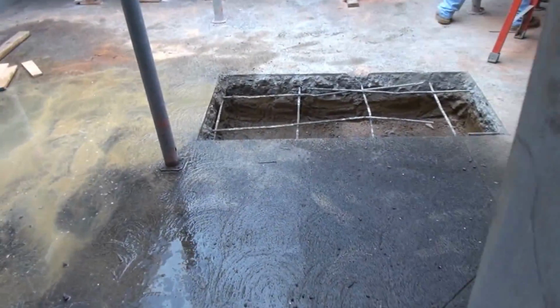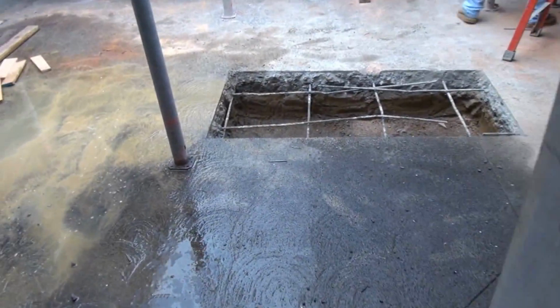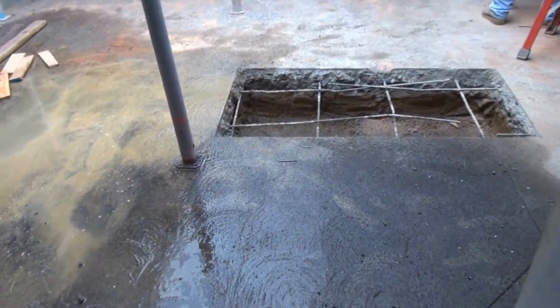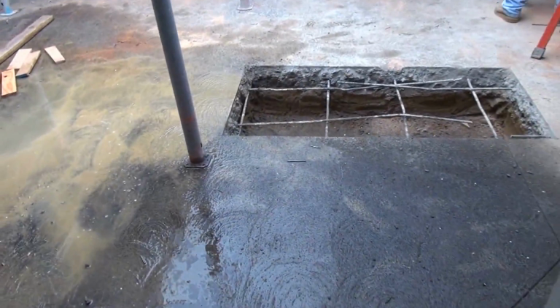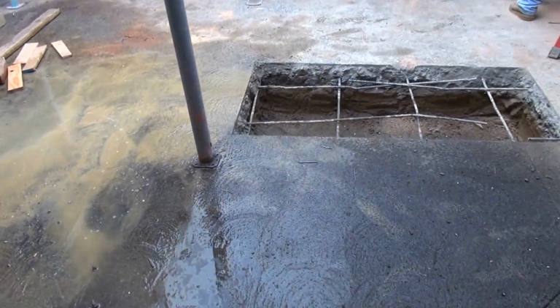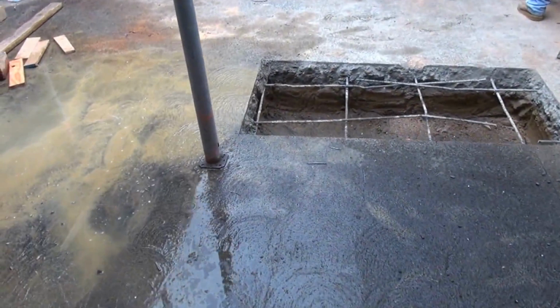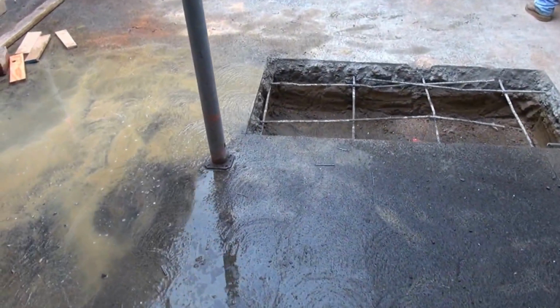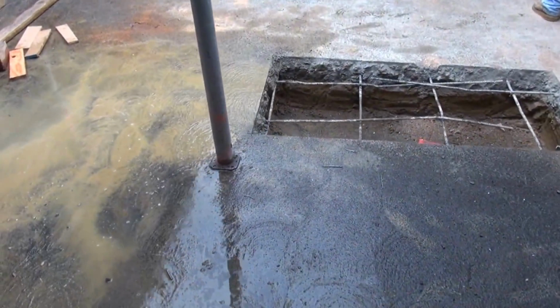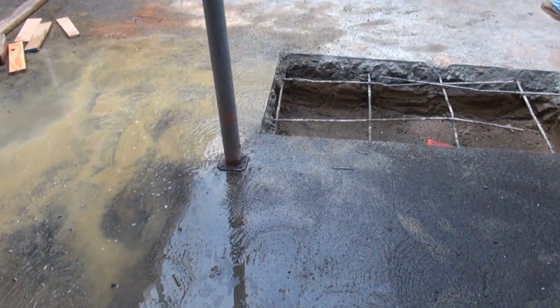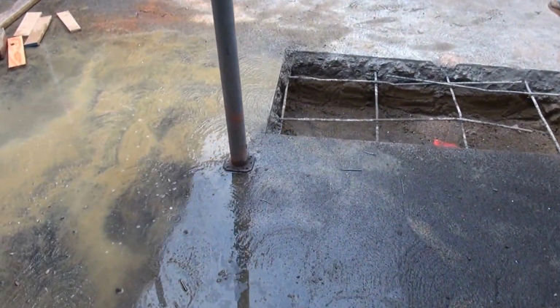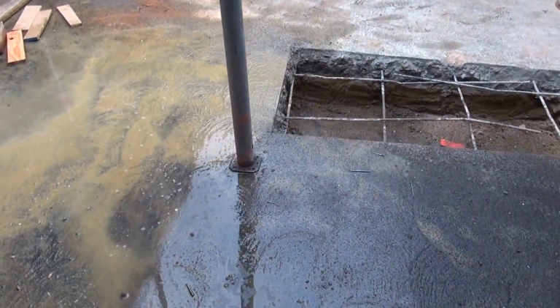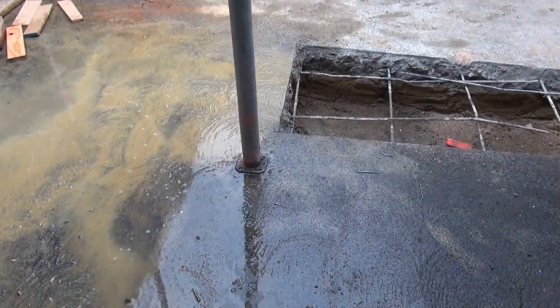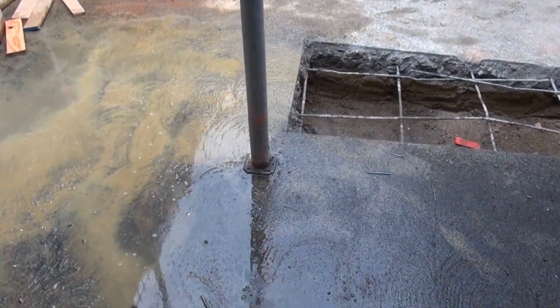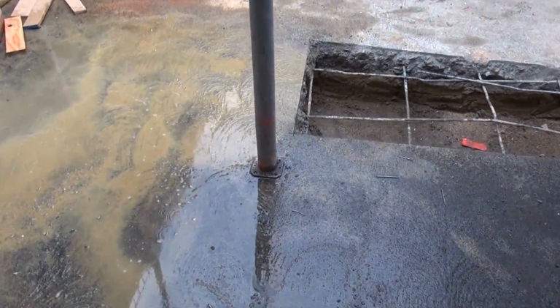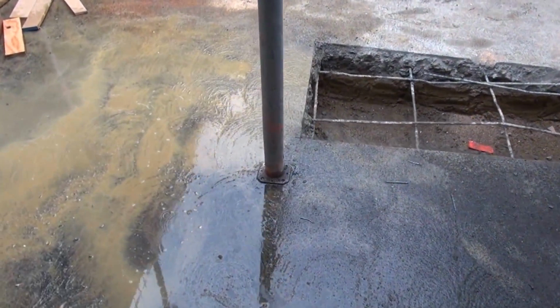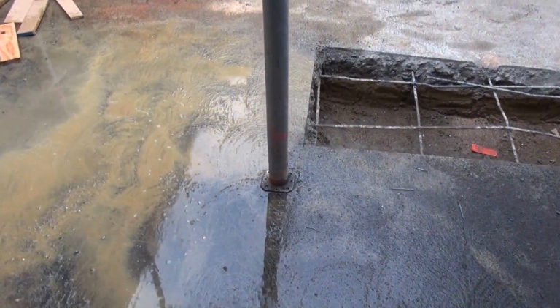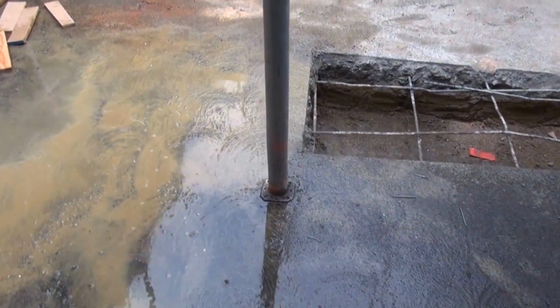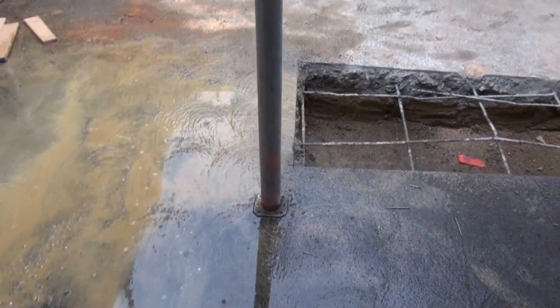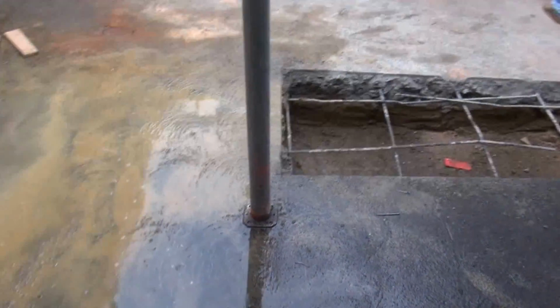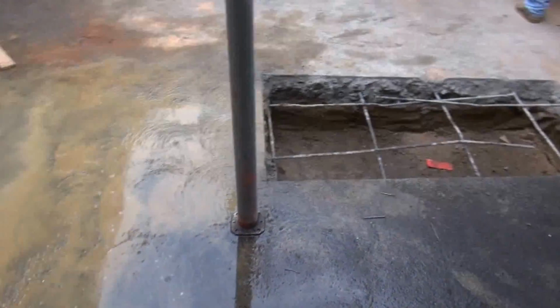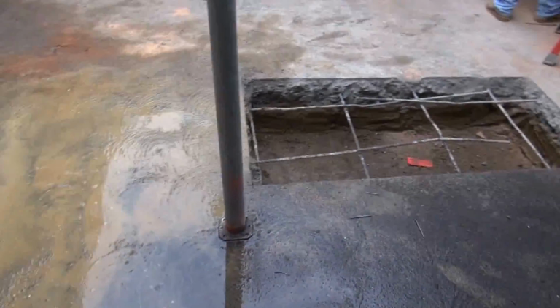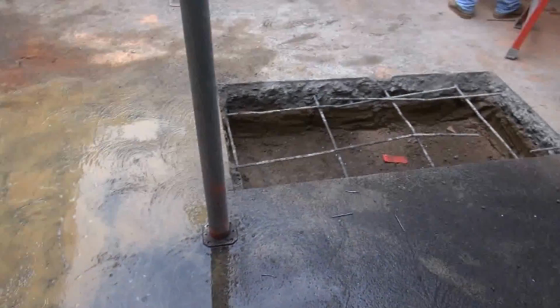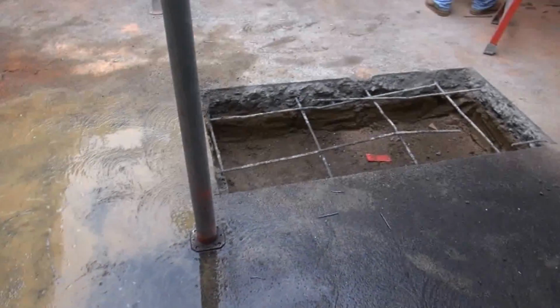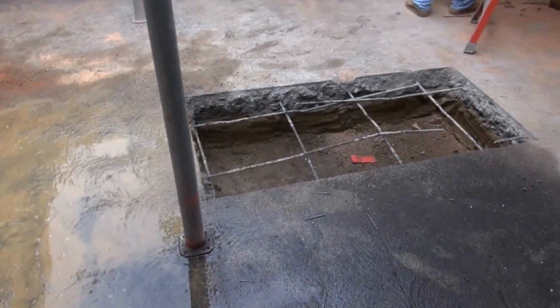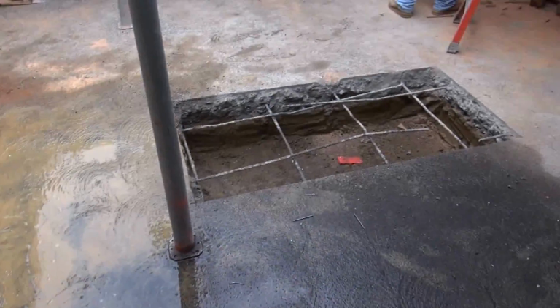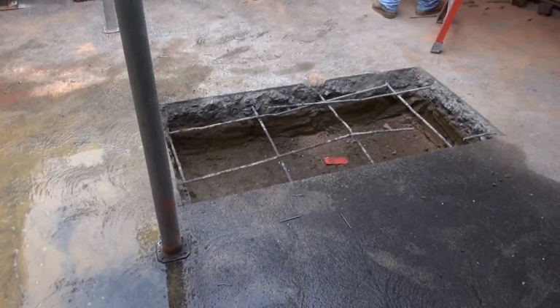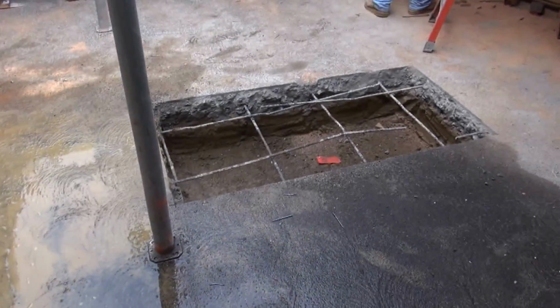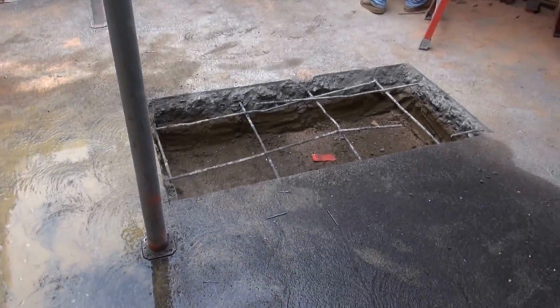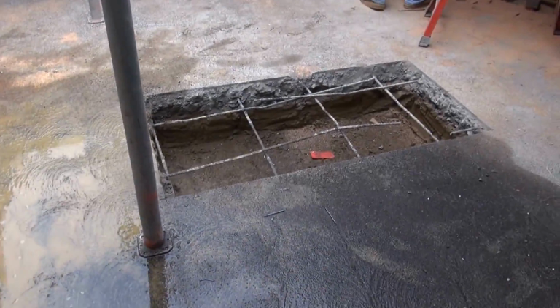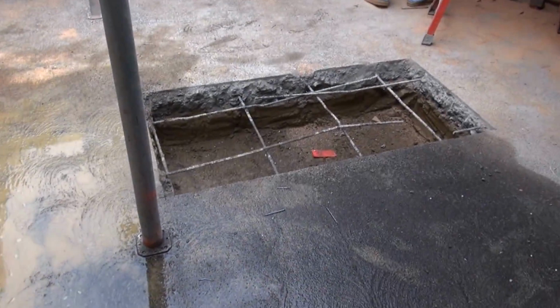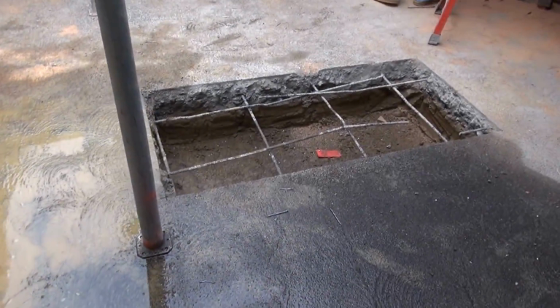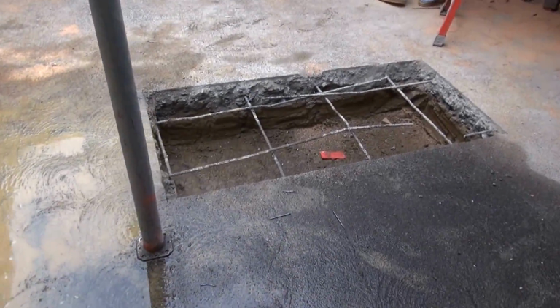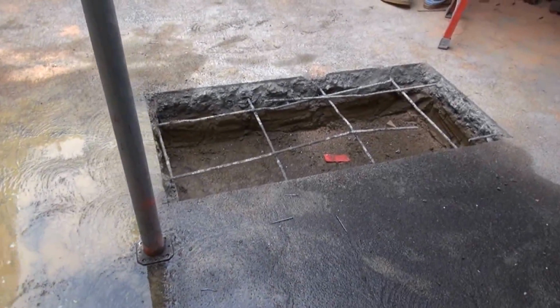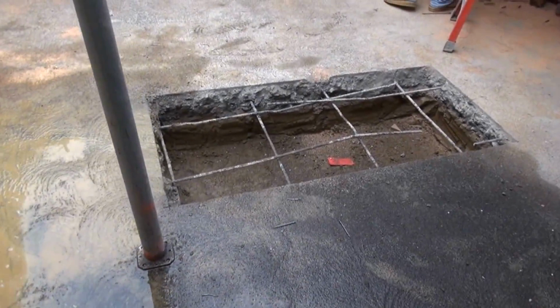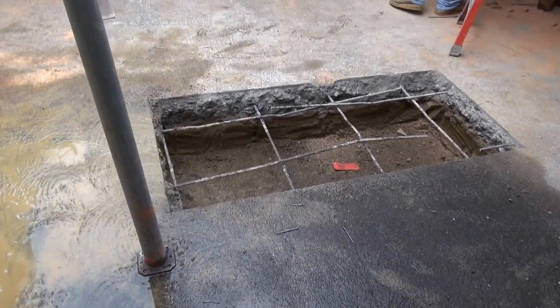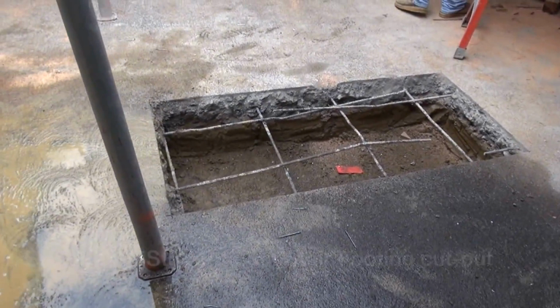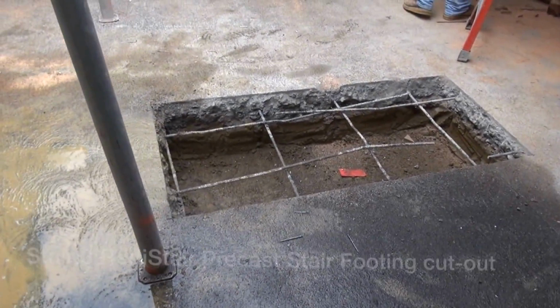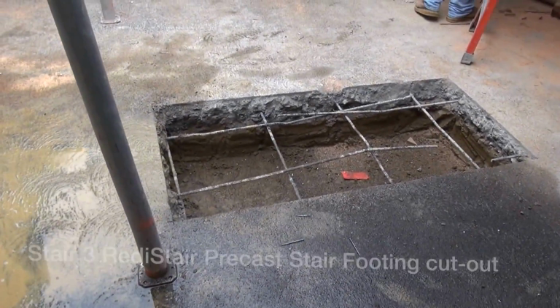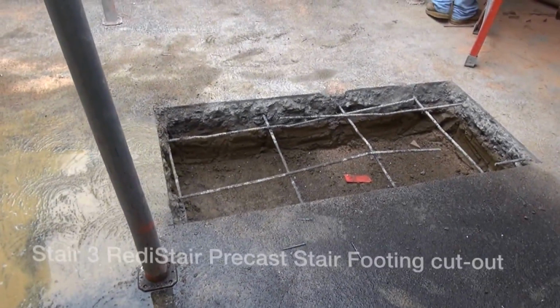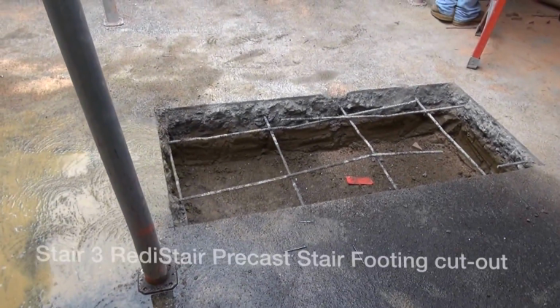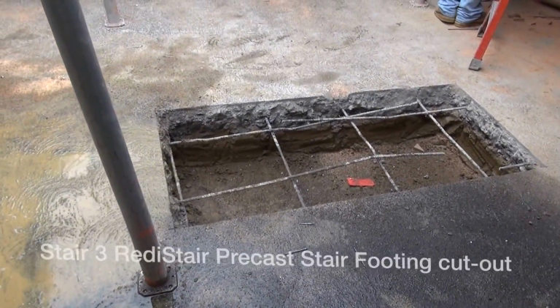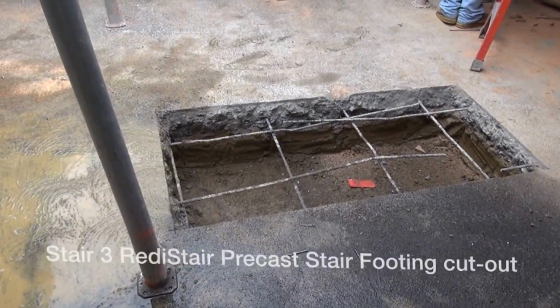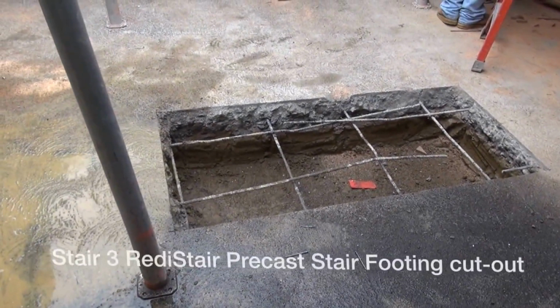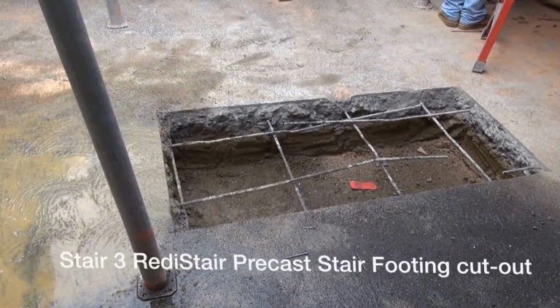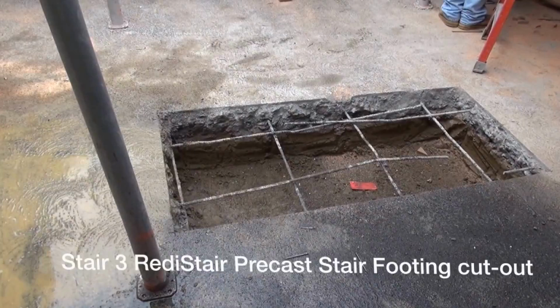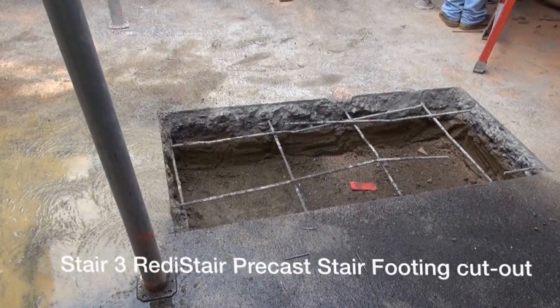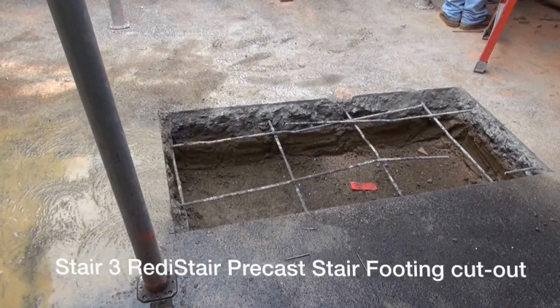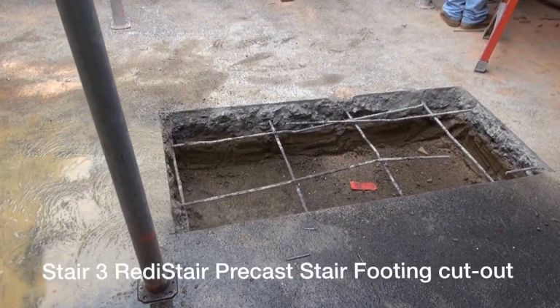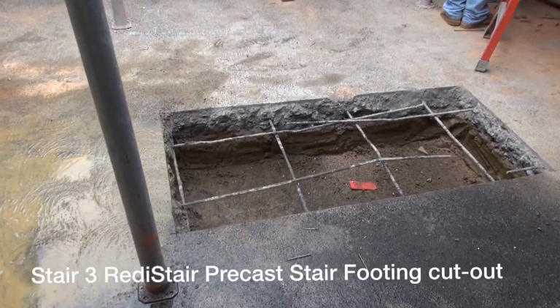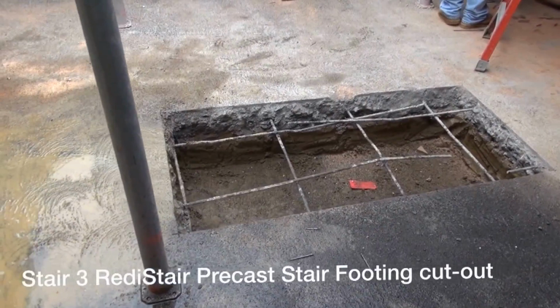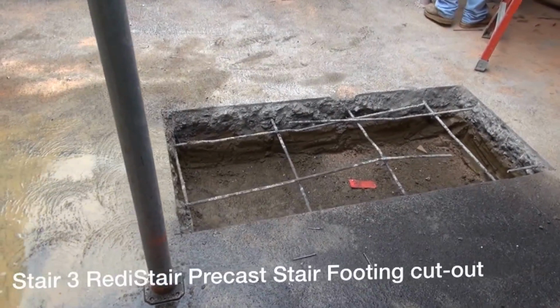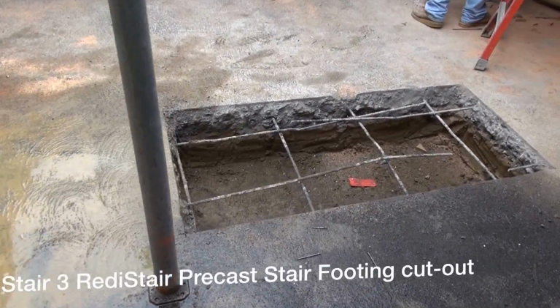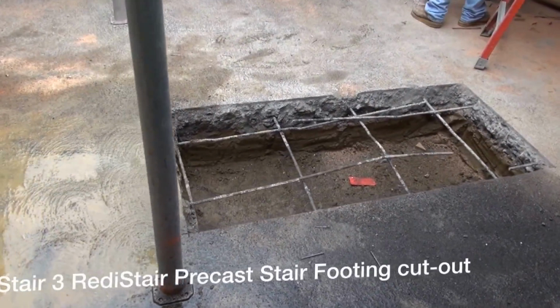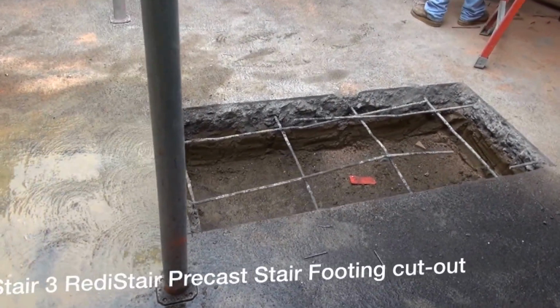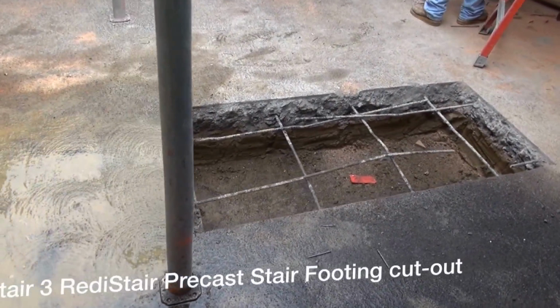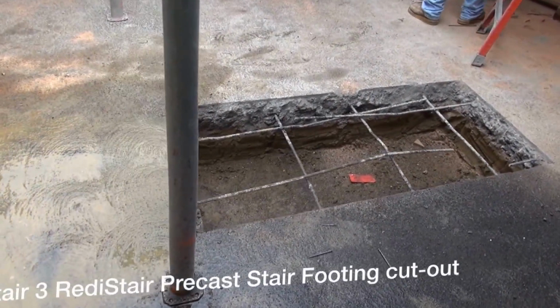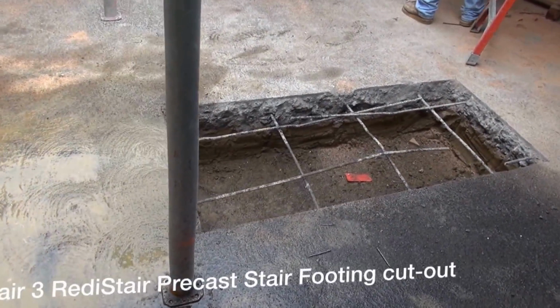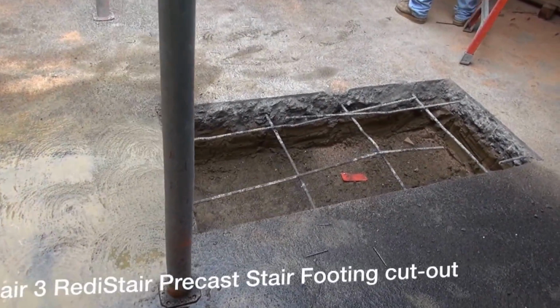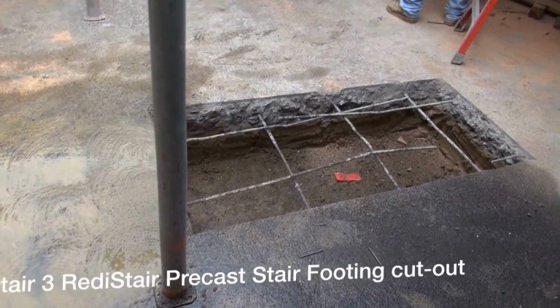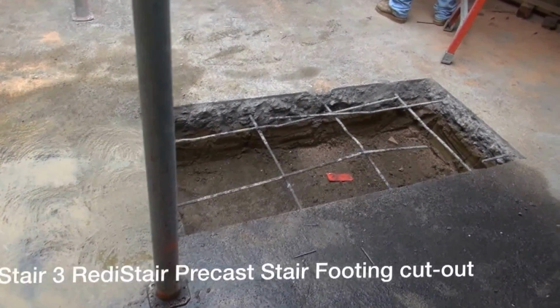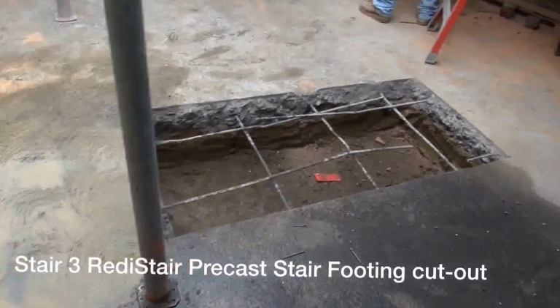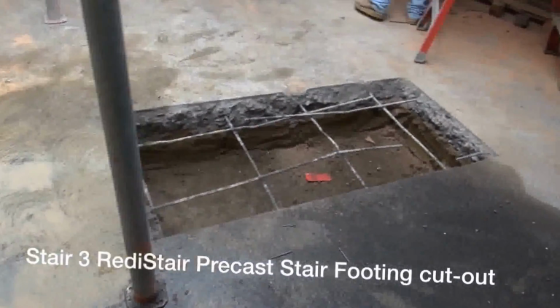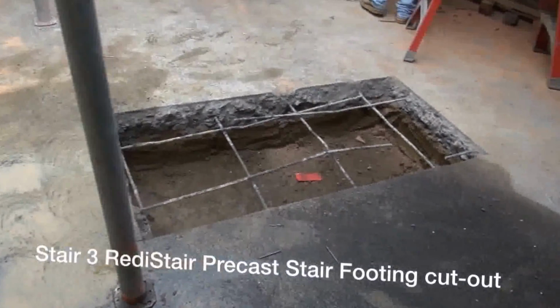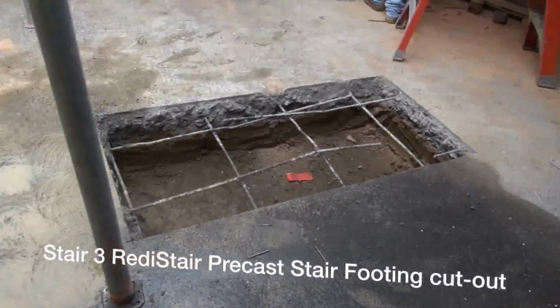I see you're remodeling already. Yeah, we took the stair out and then we put it back in.